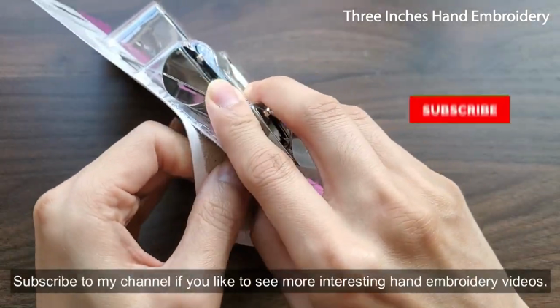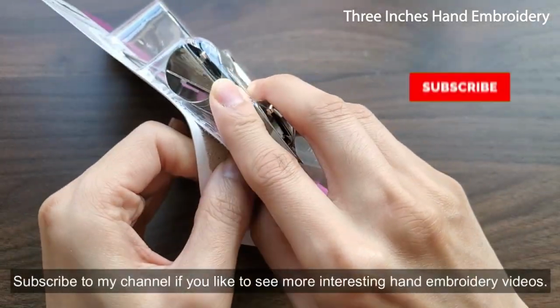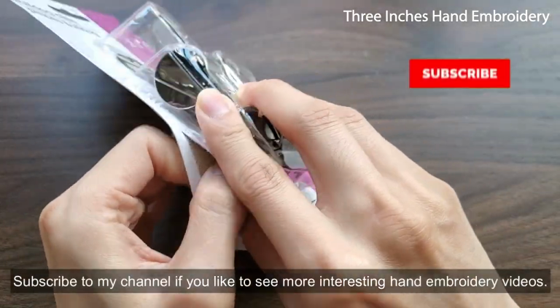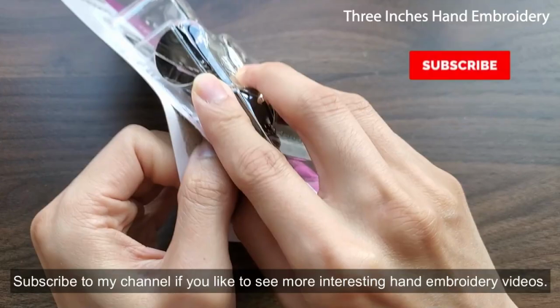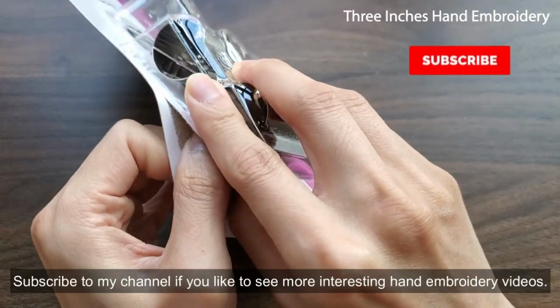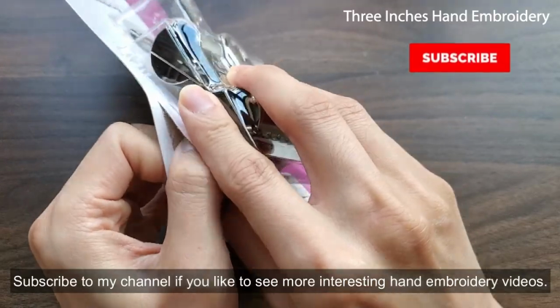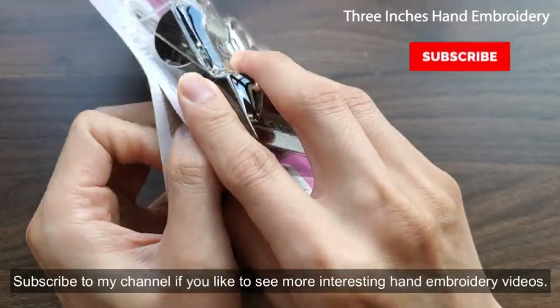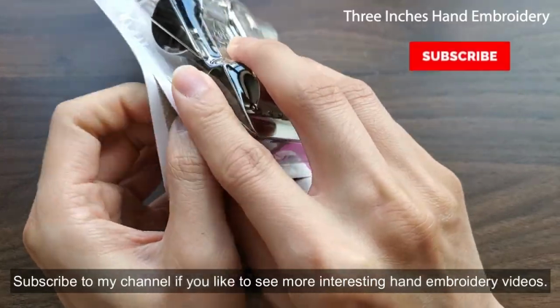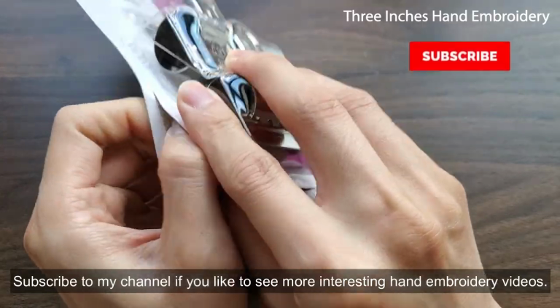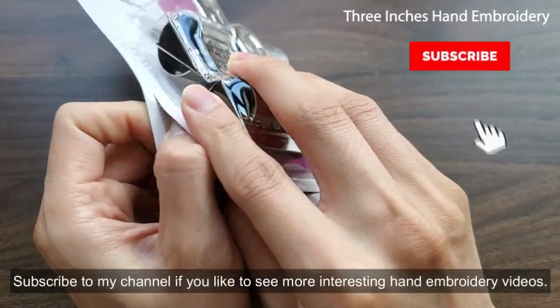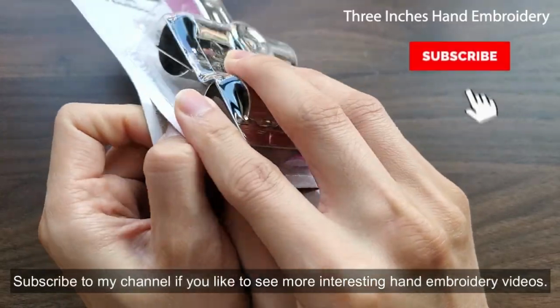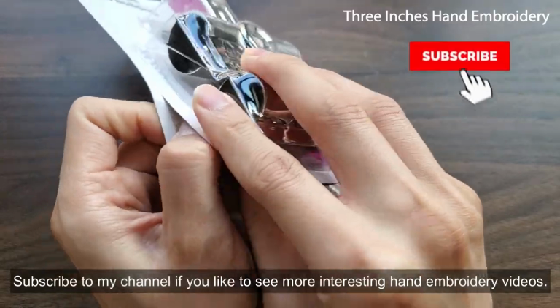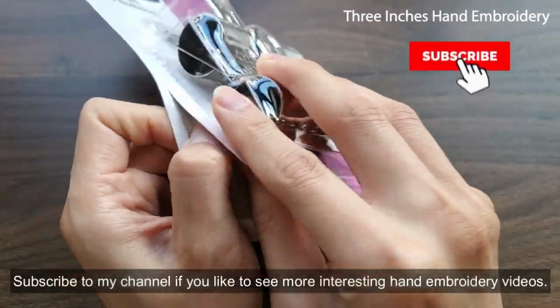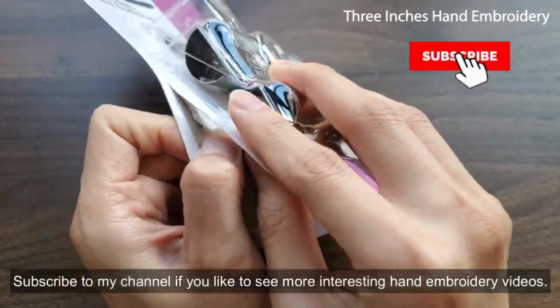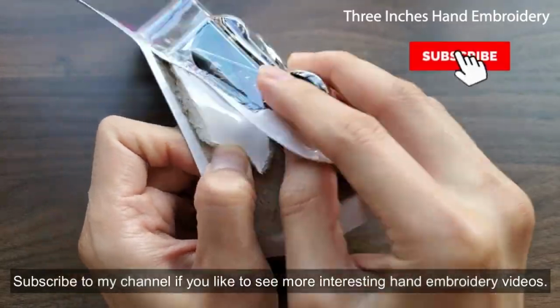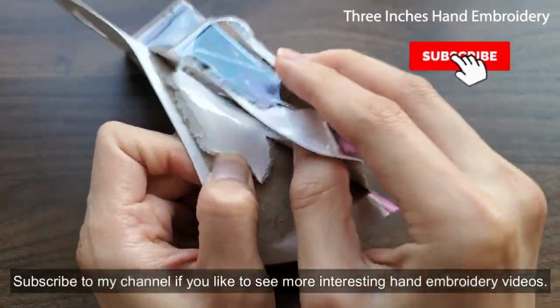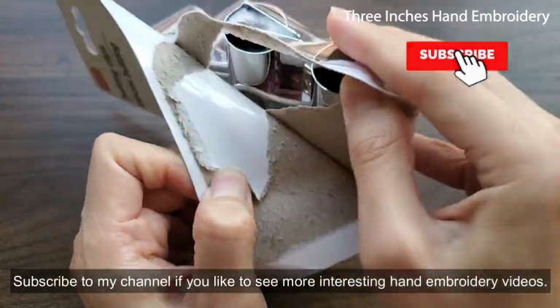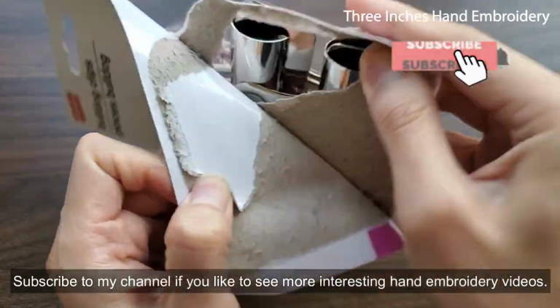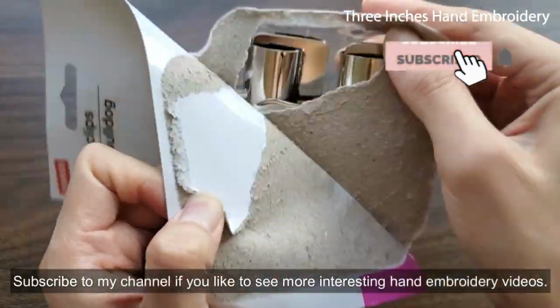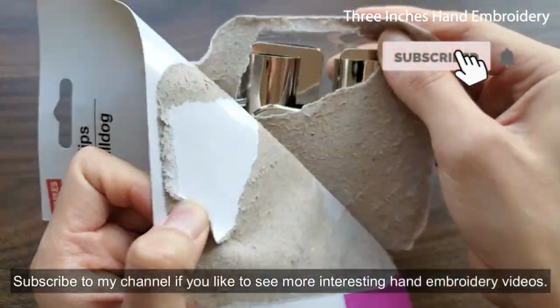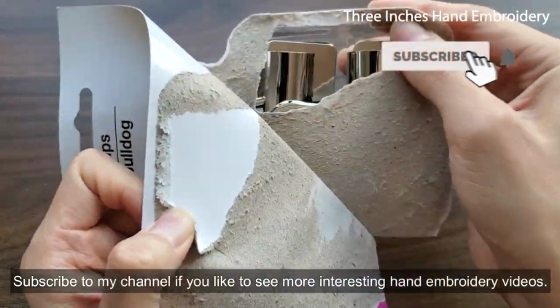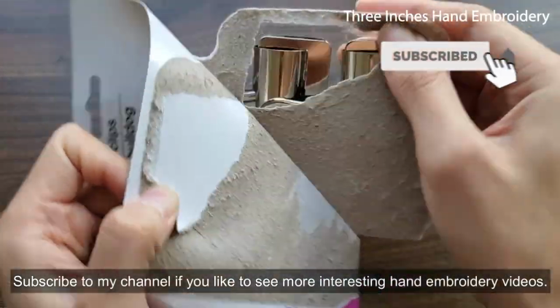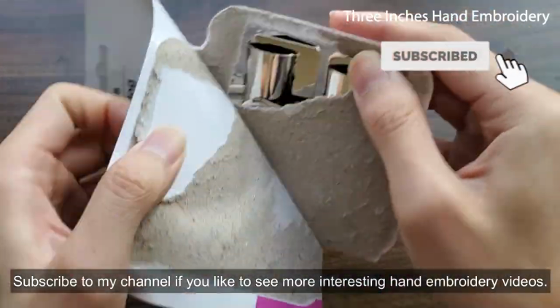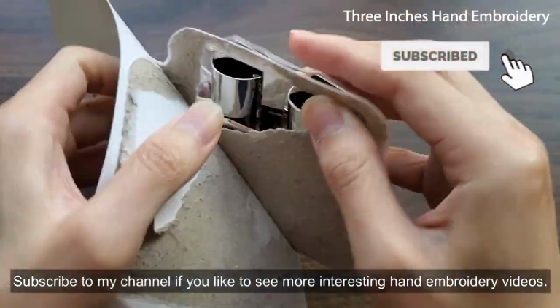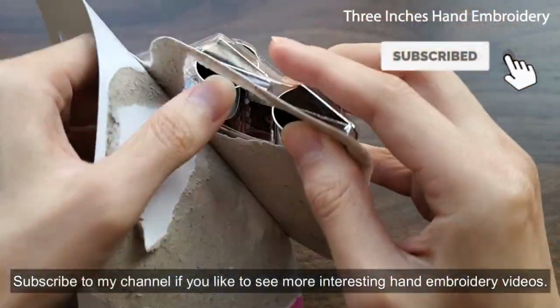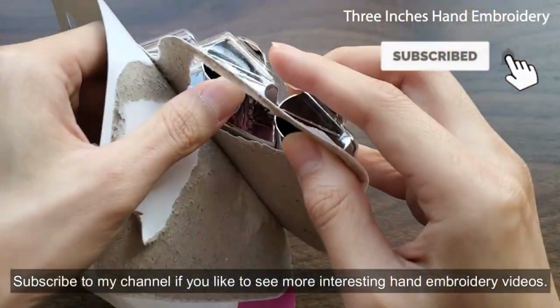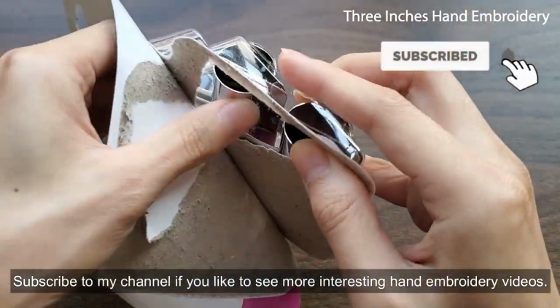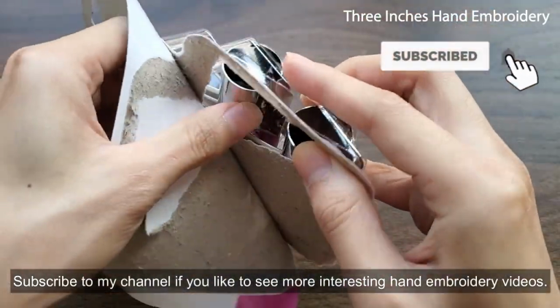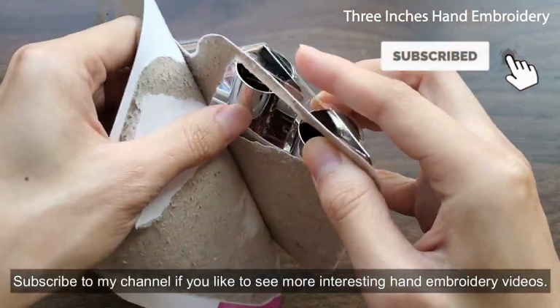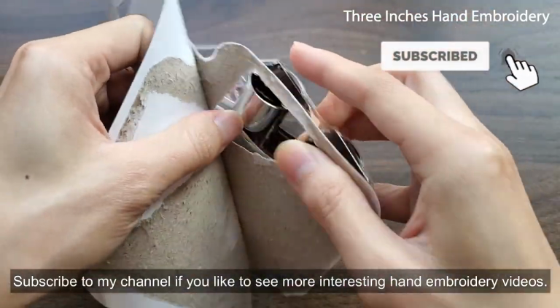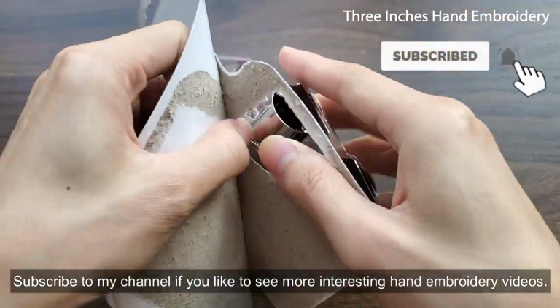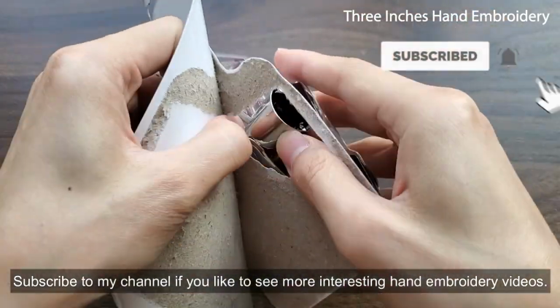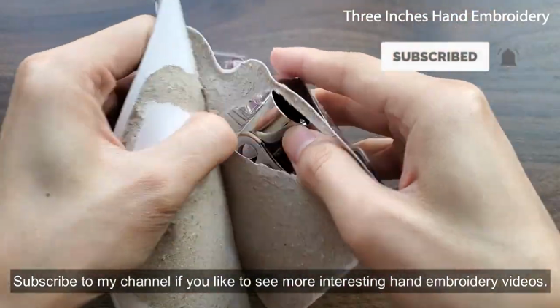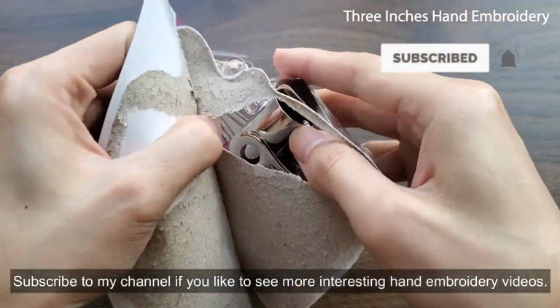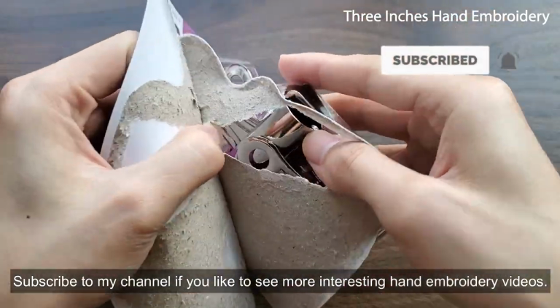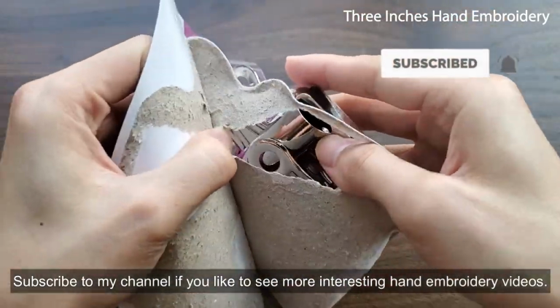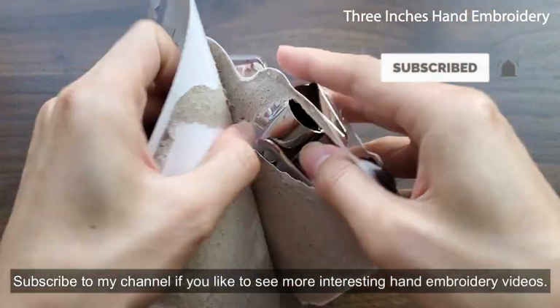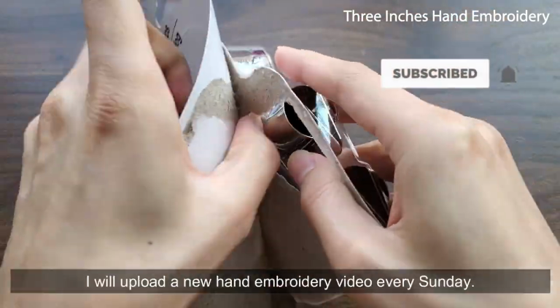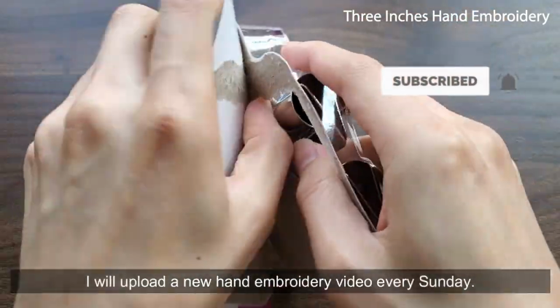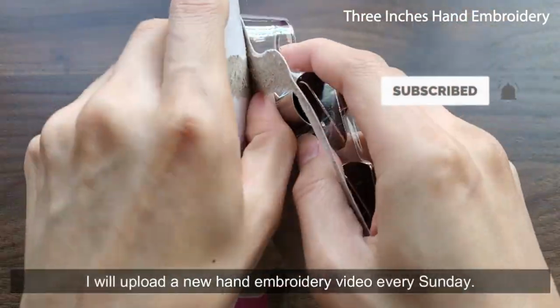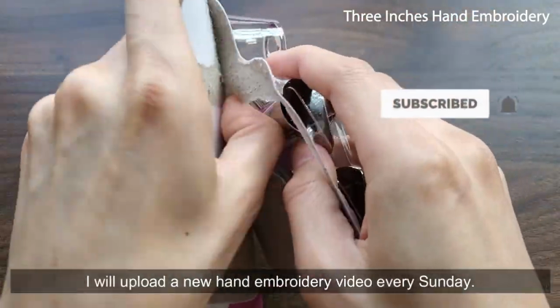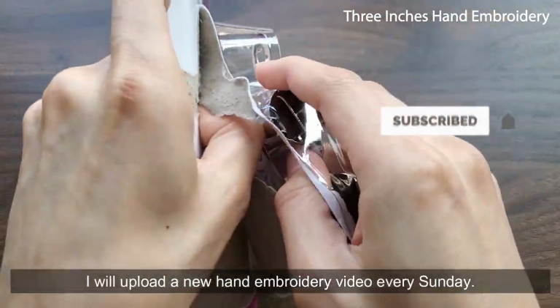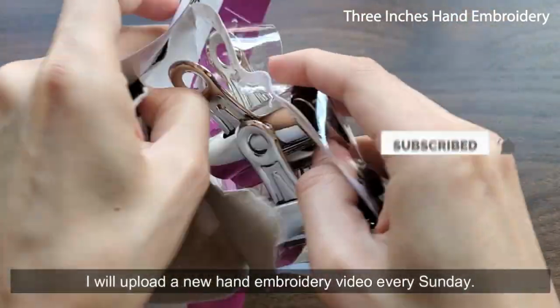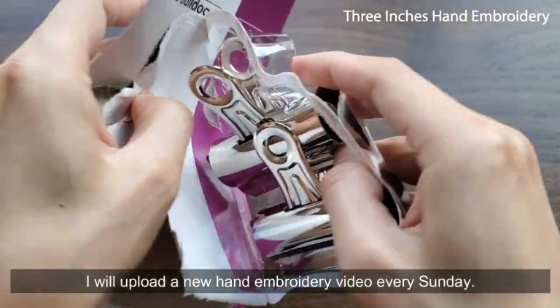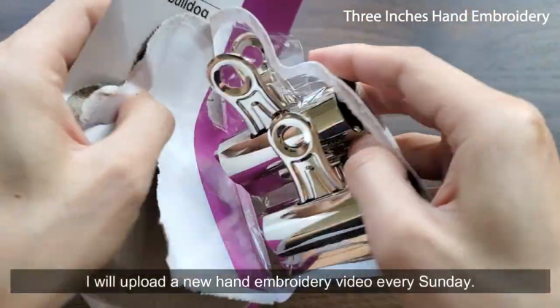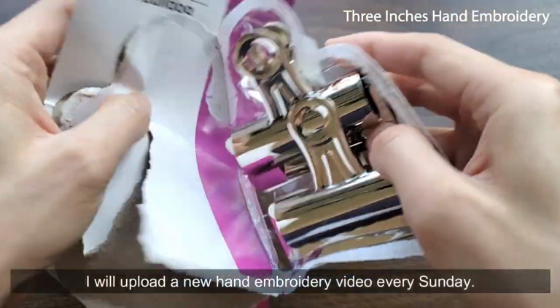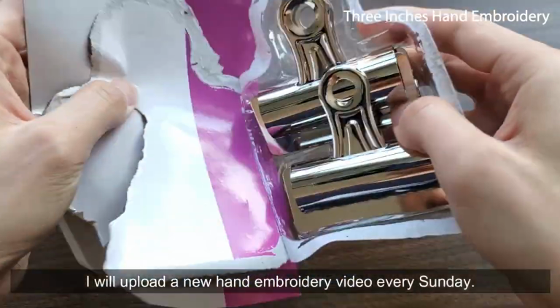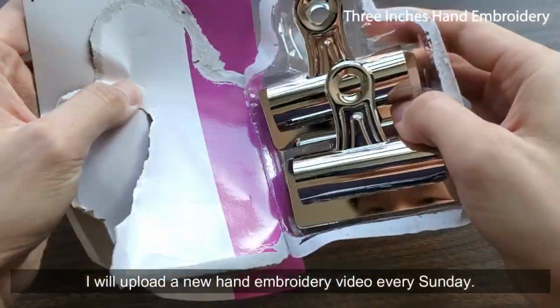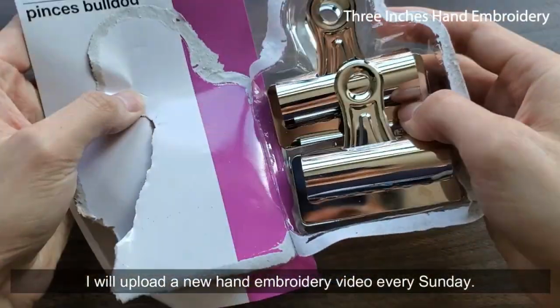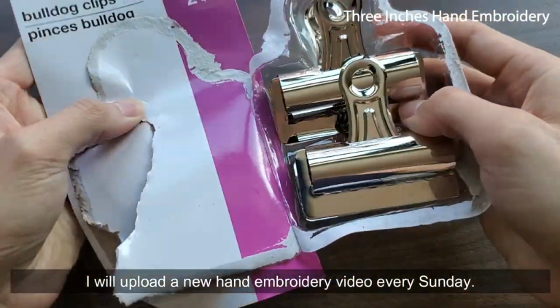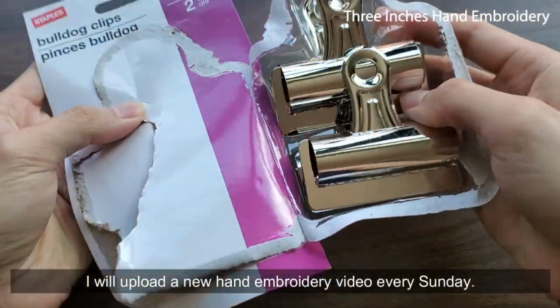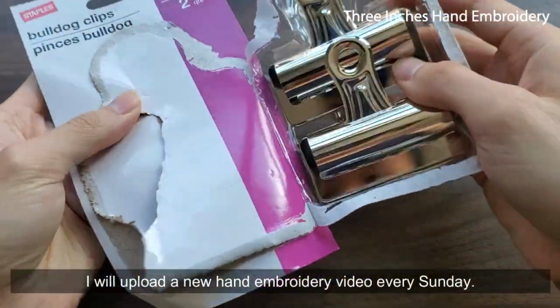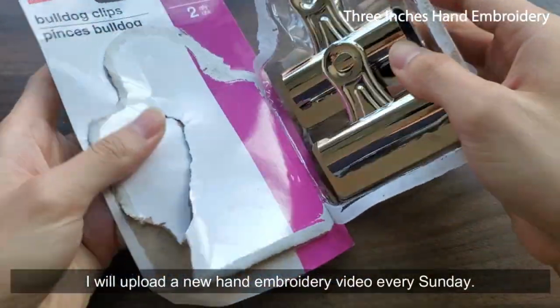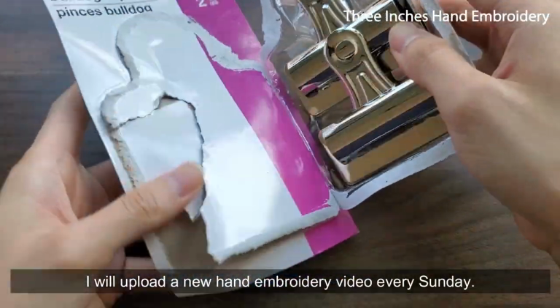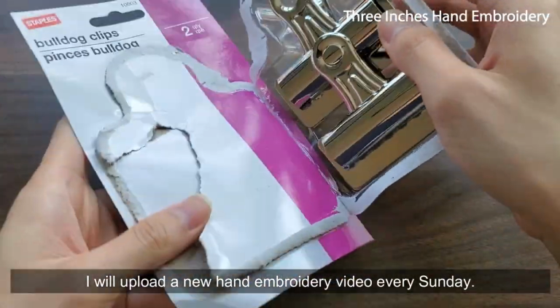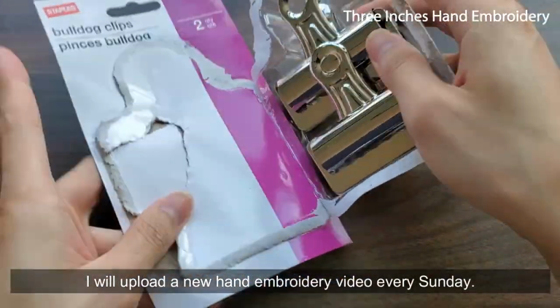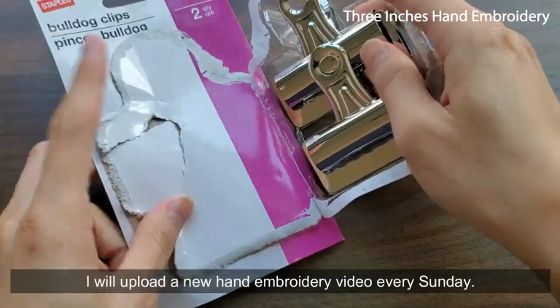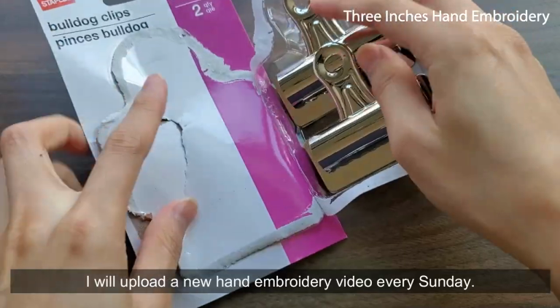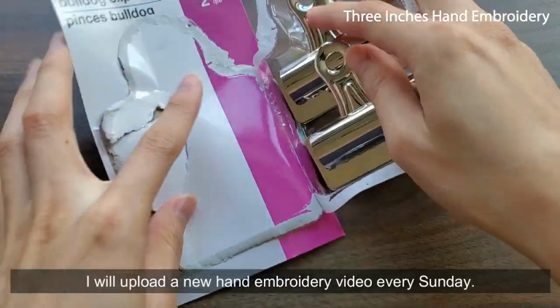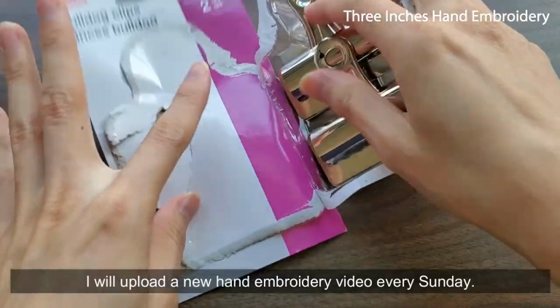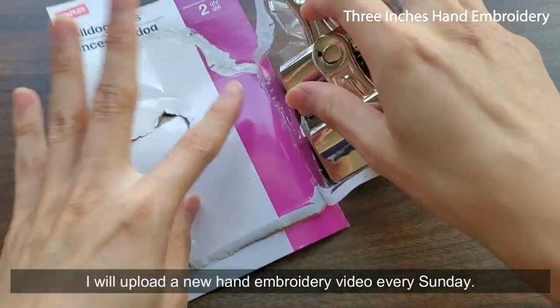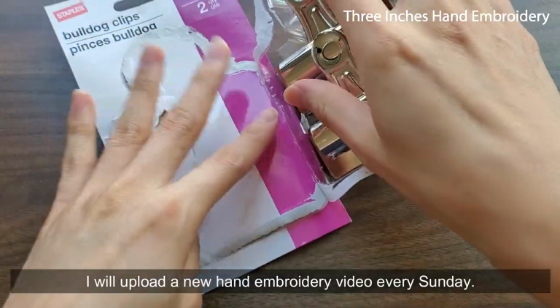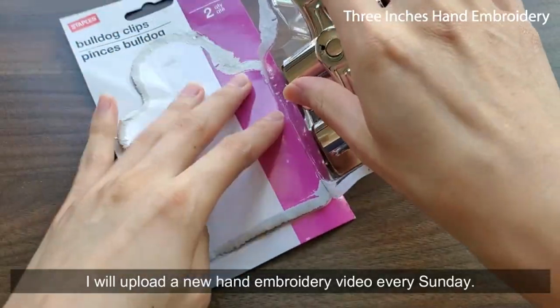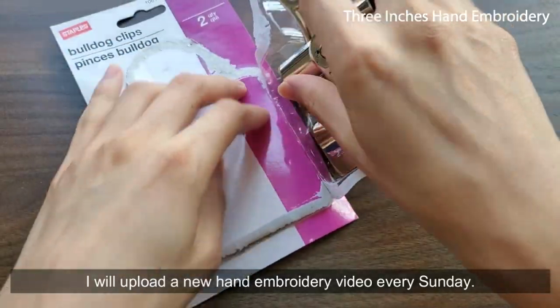Subscribe to my channel if you'd like to see more interesting hand embroidery videos. I will upload a new hand embroidery video every Sunday.